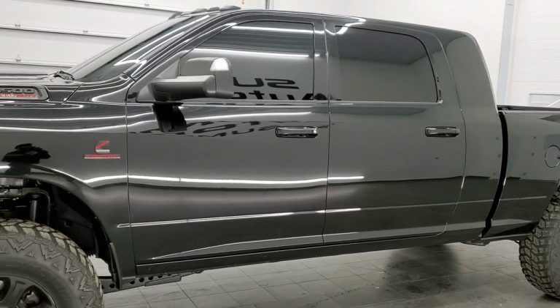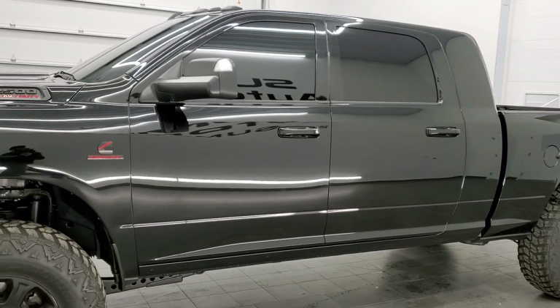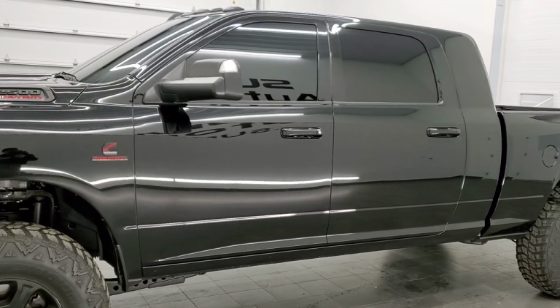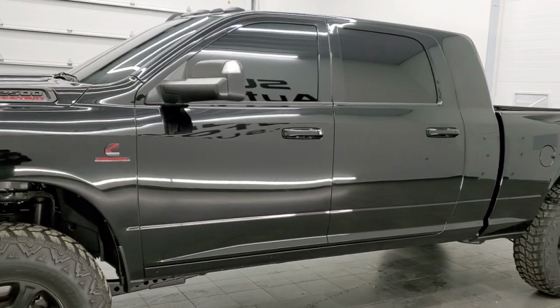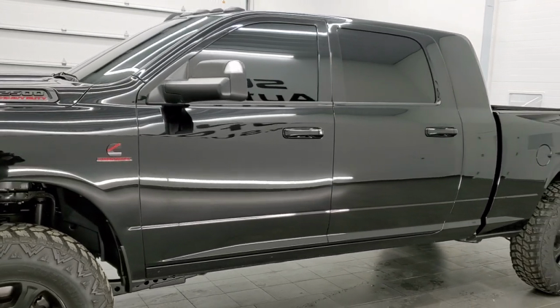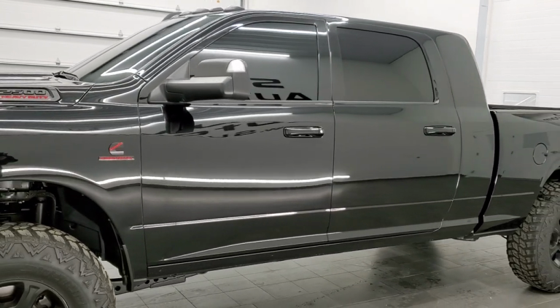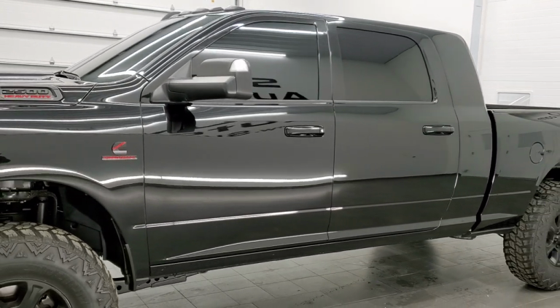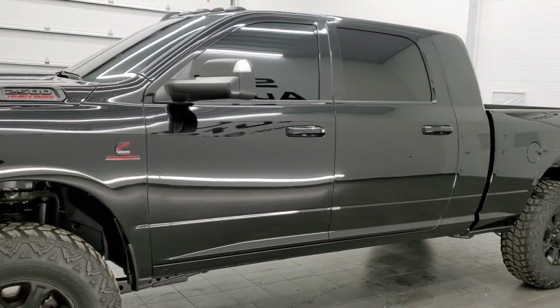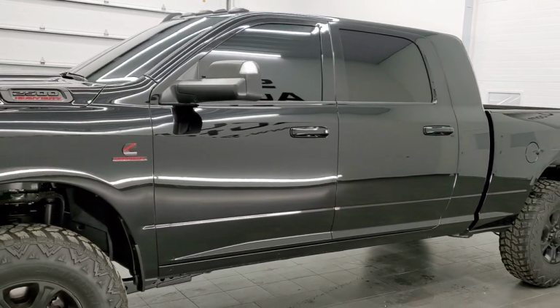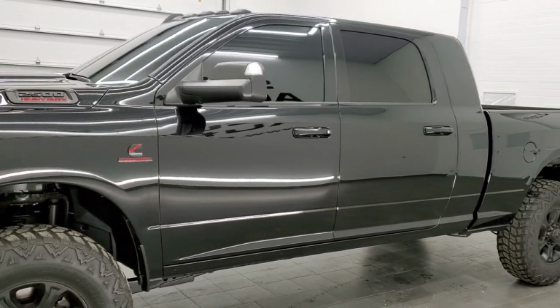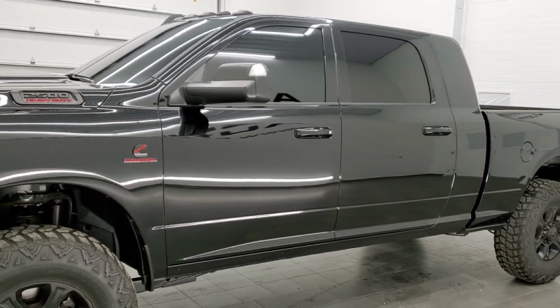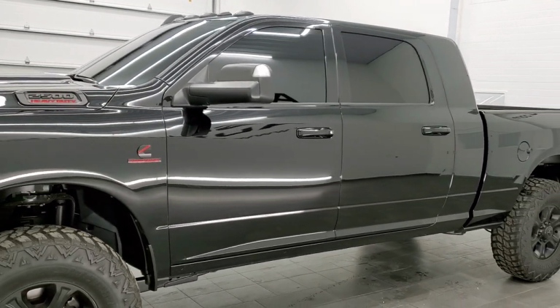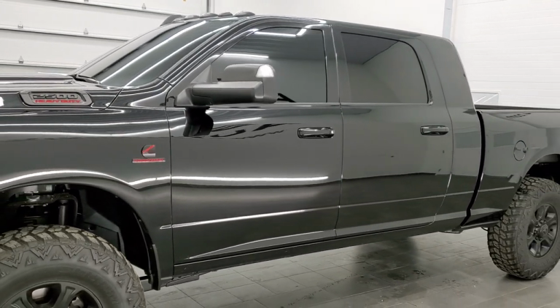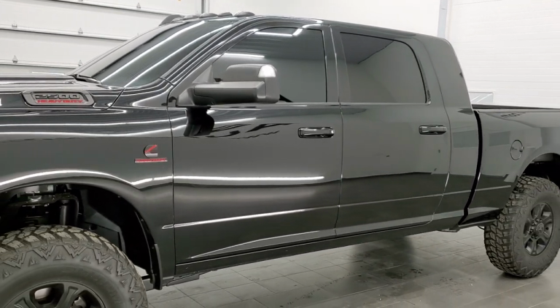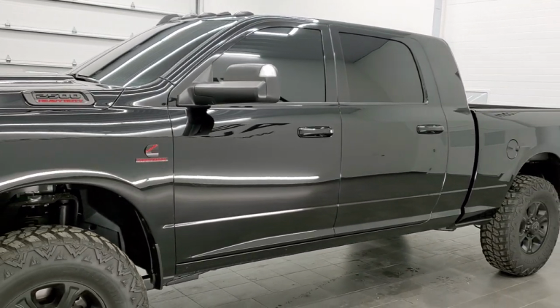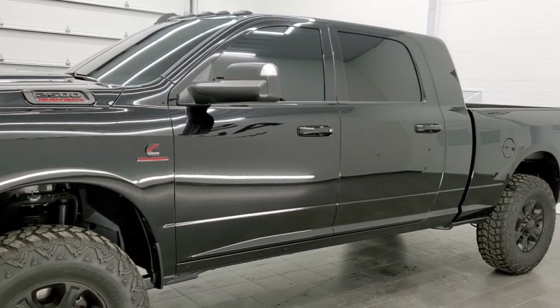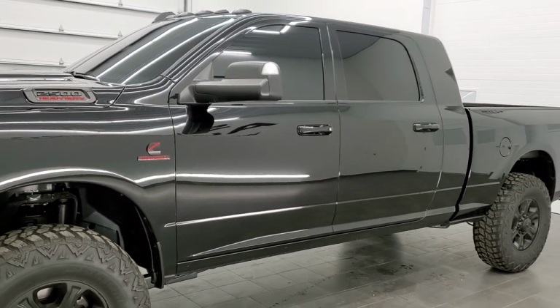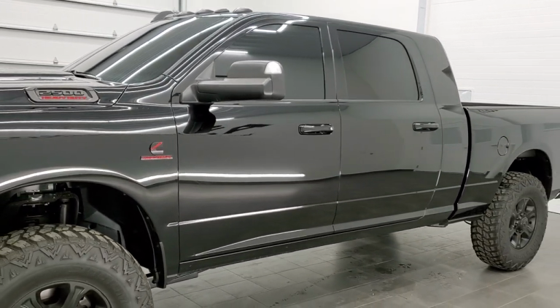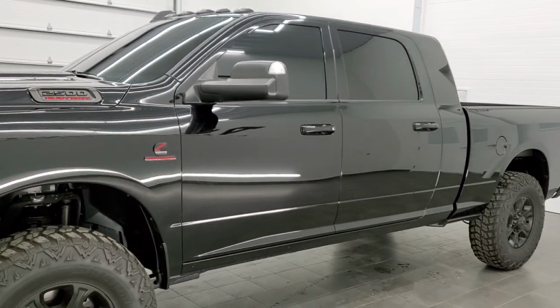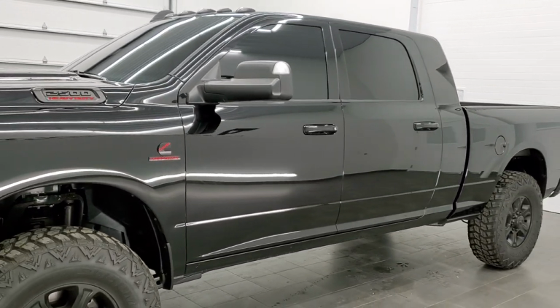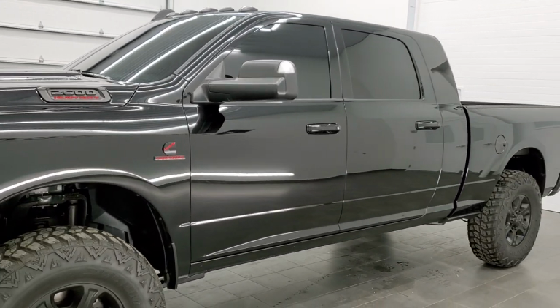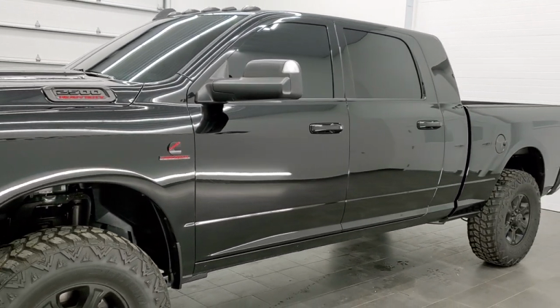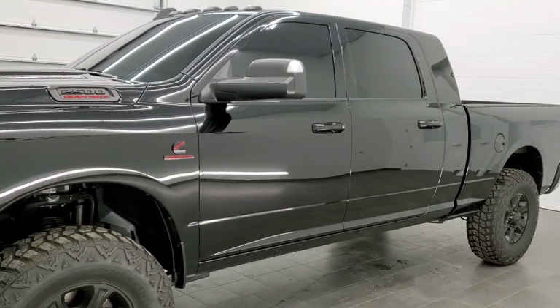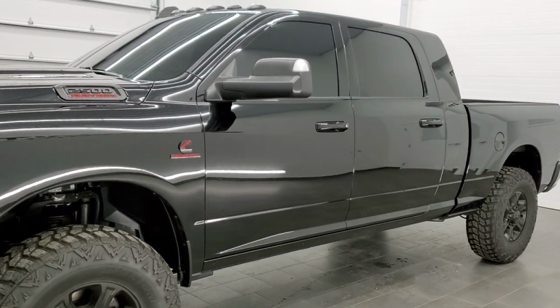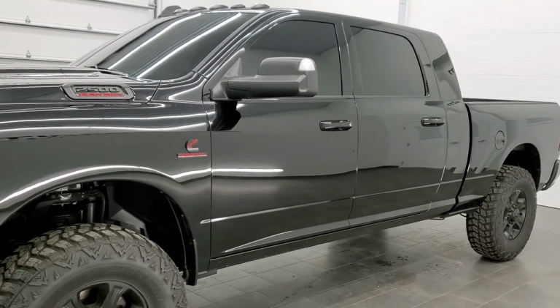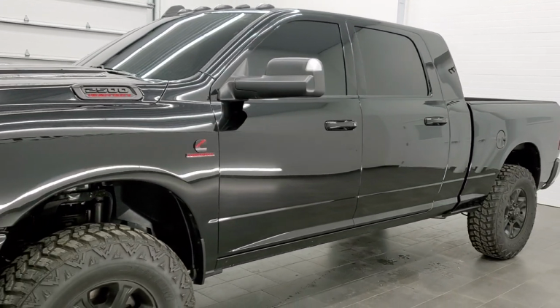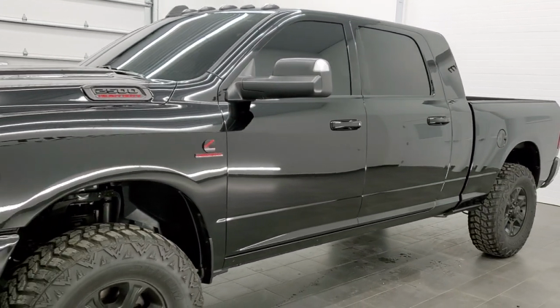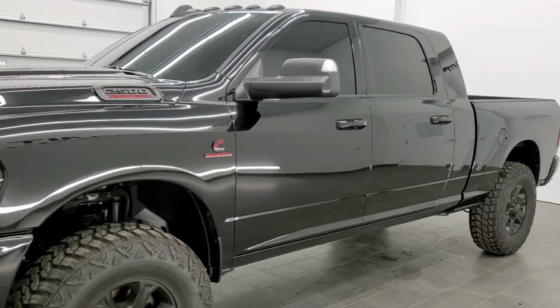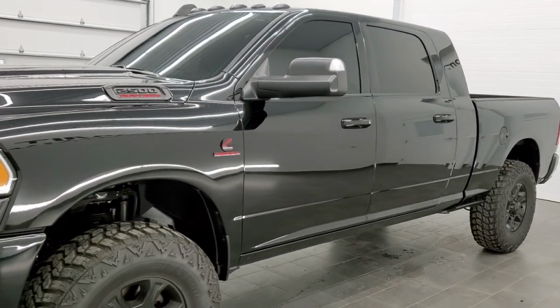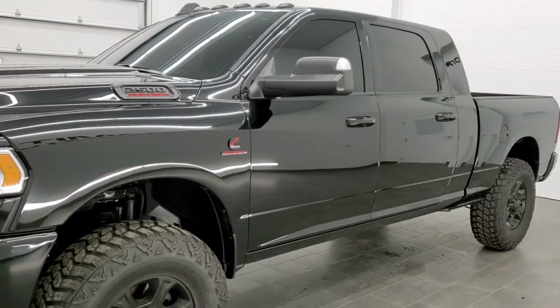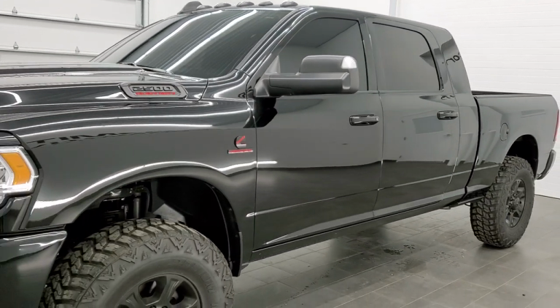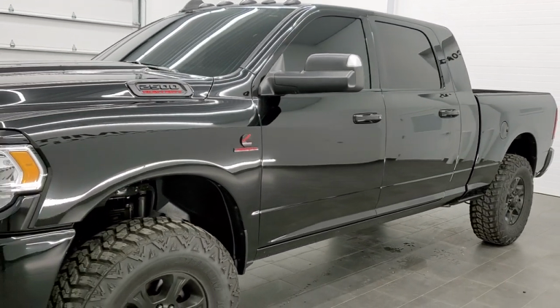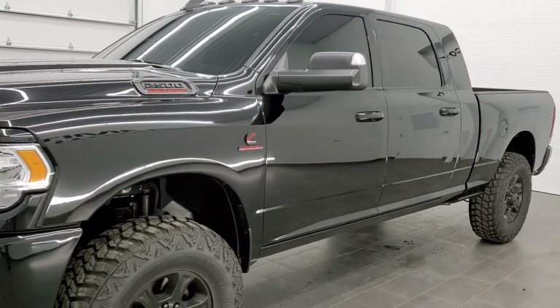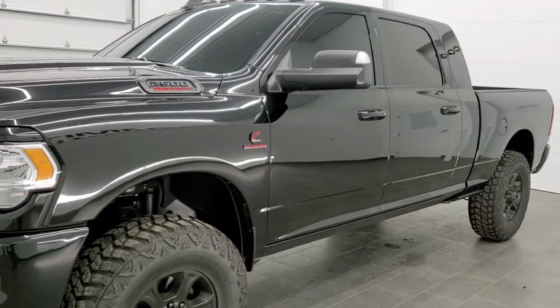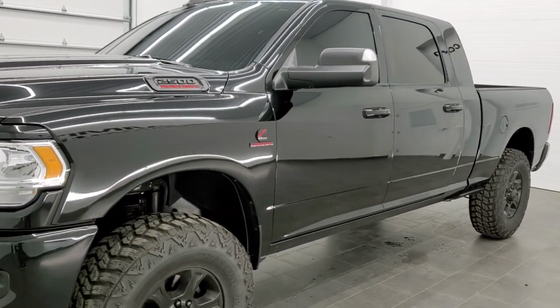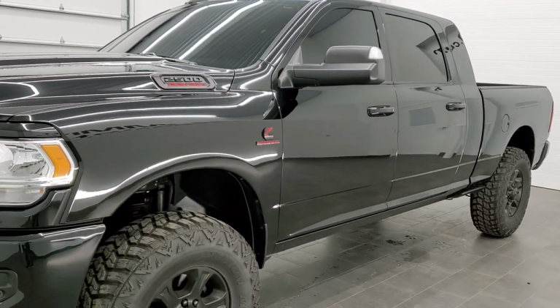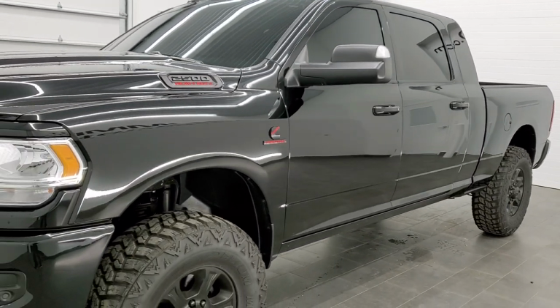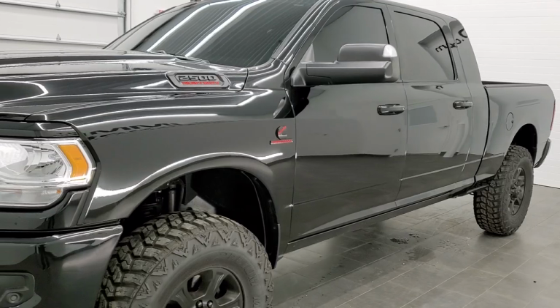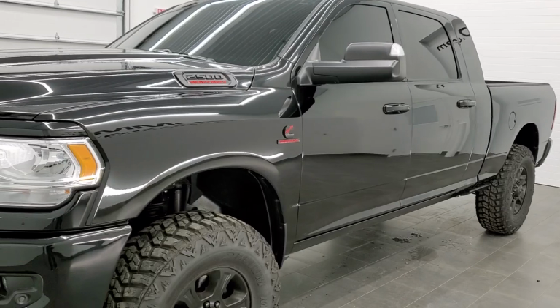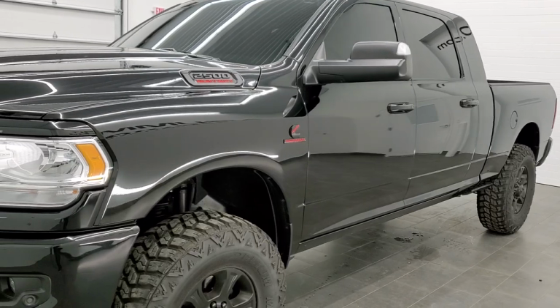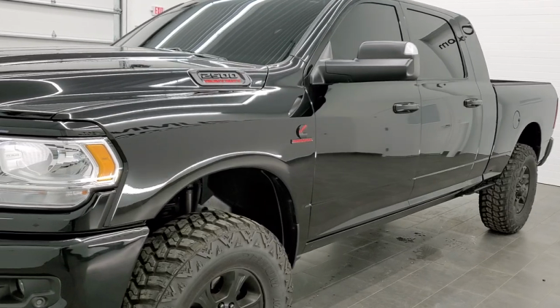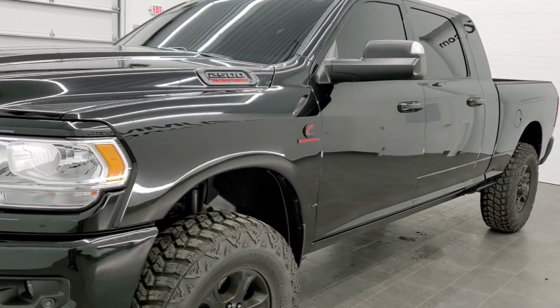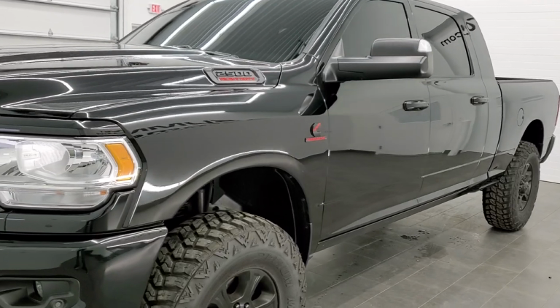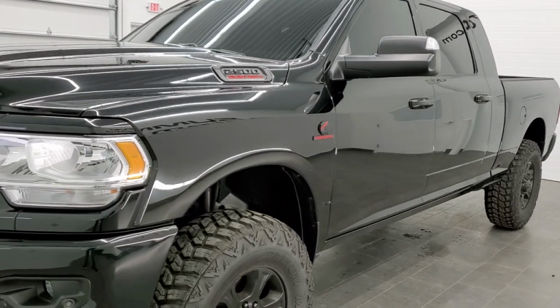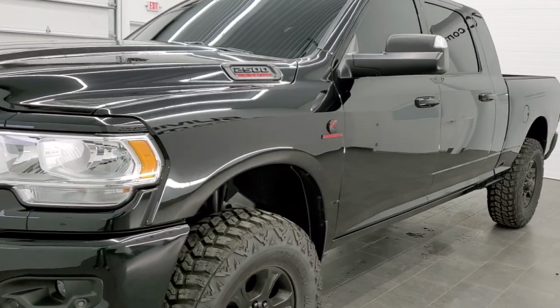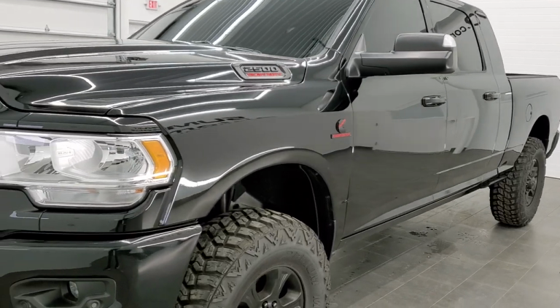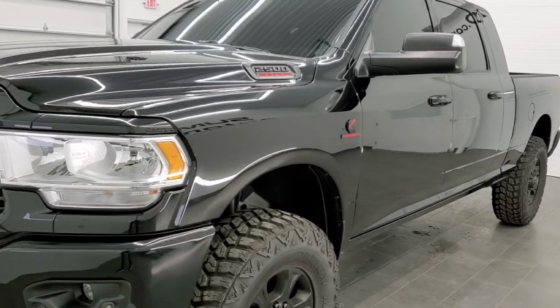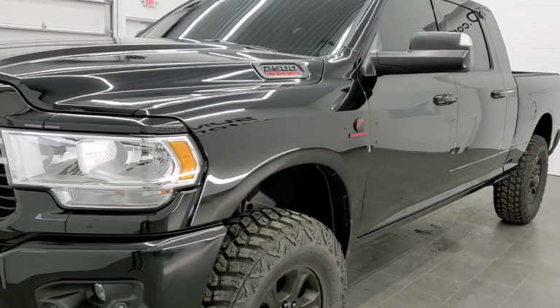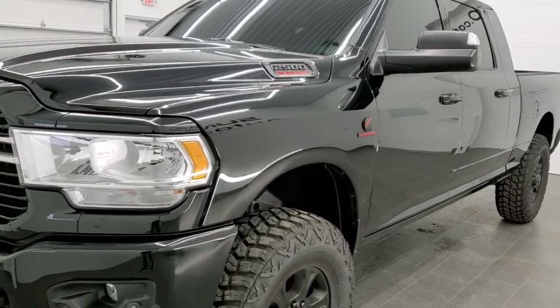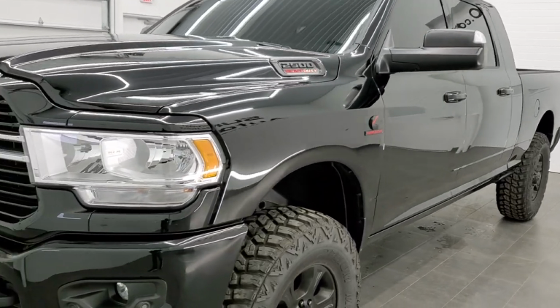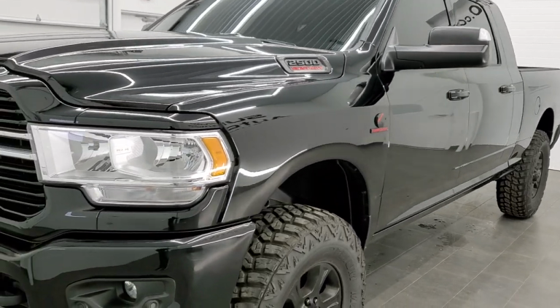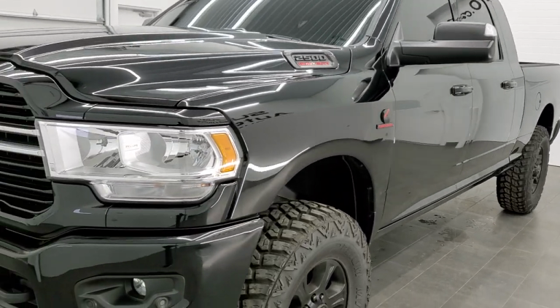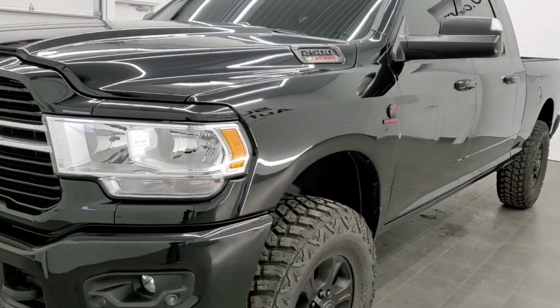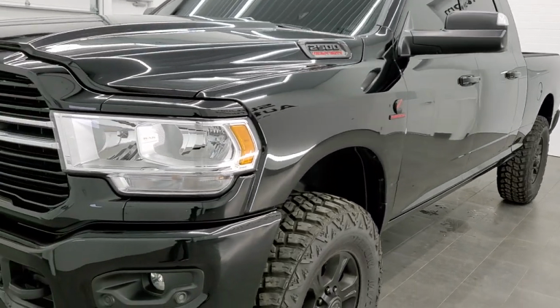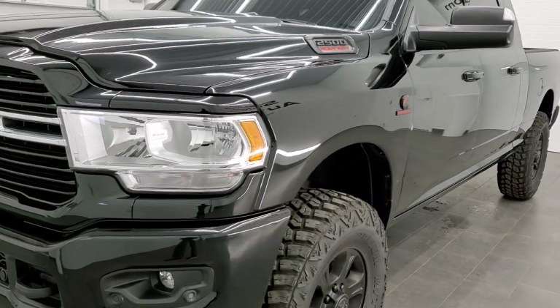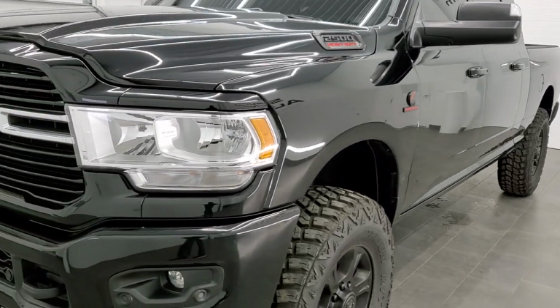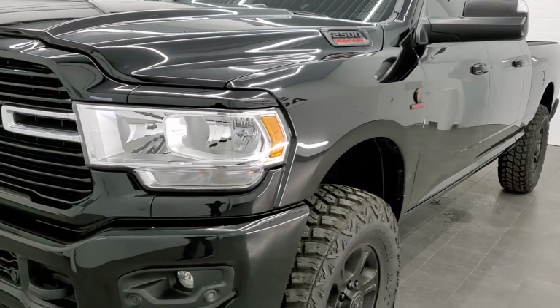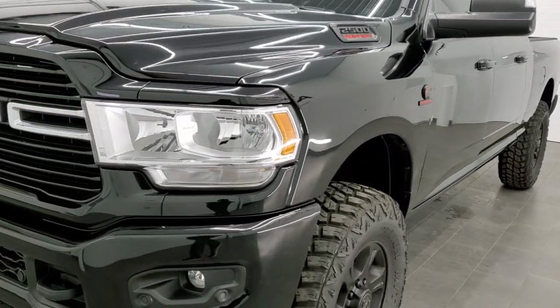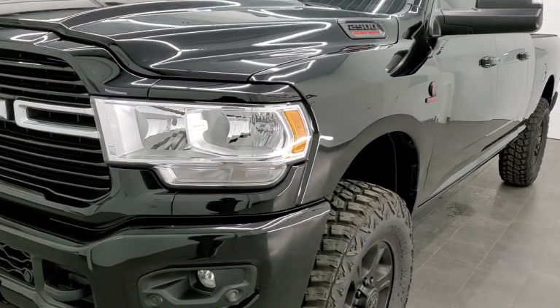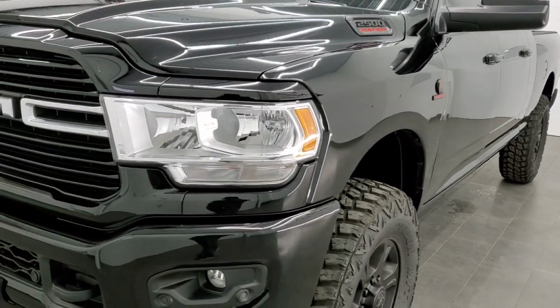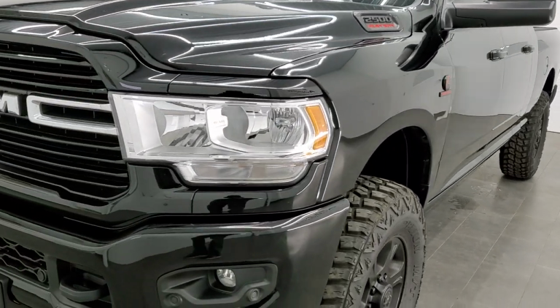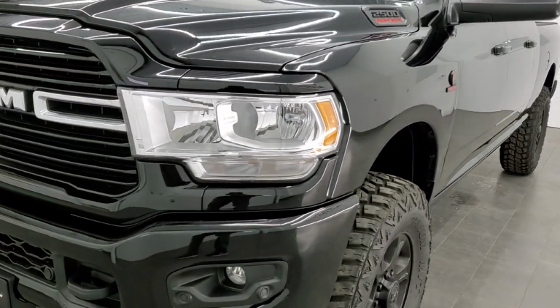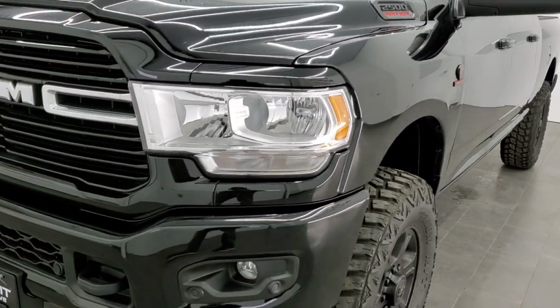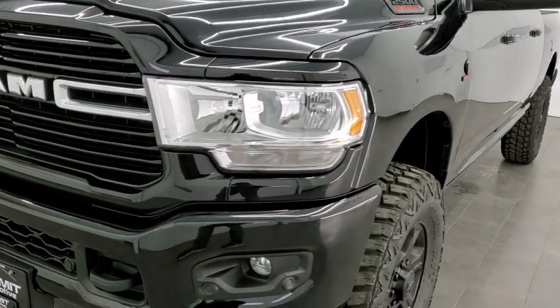Only 3,000 some miles on this truck. Diamond Black Metallic is the color.